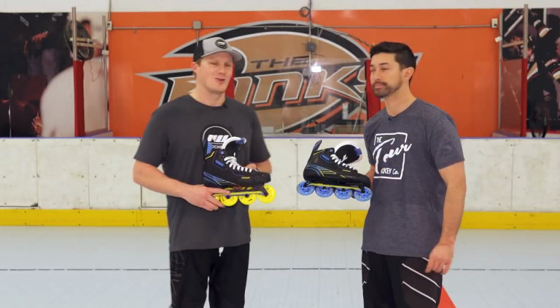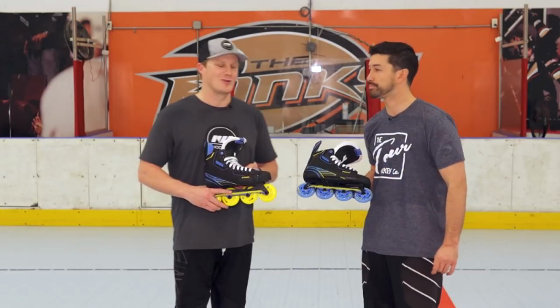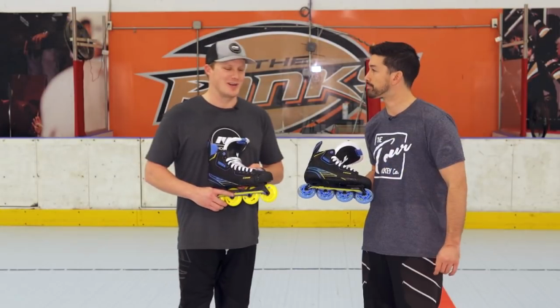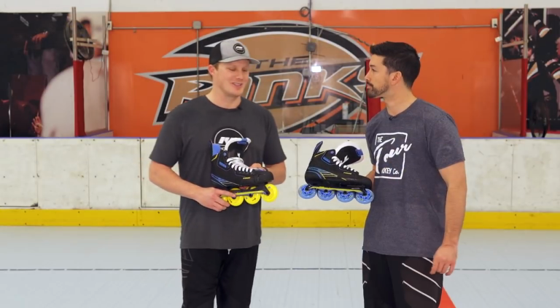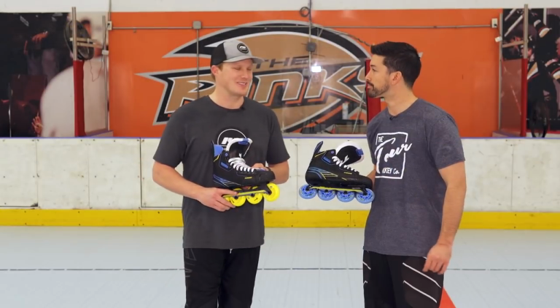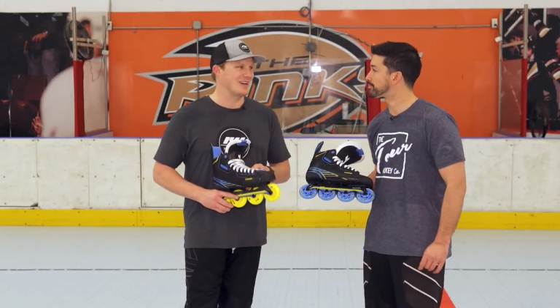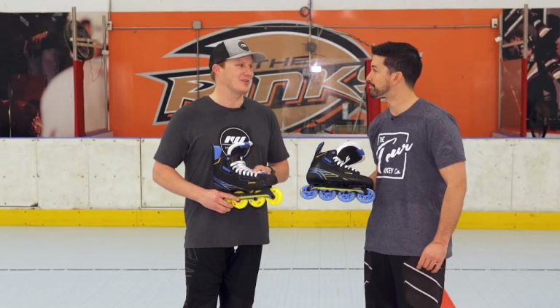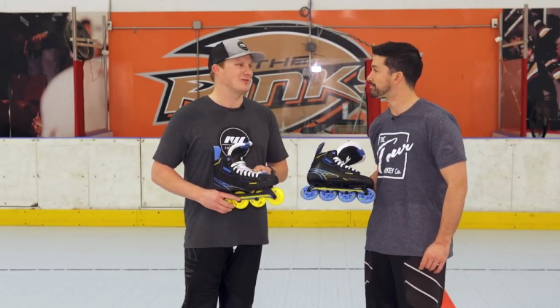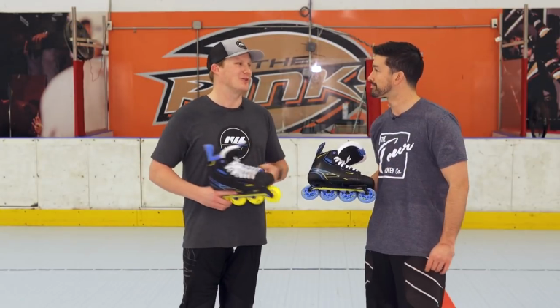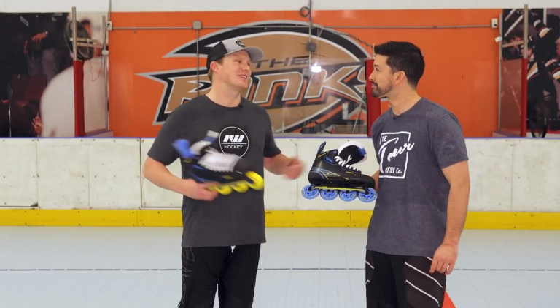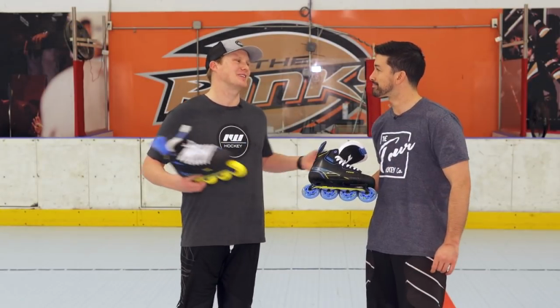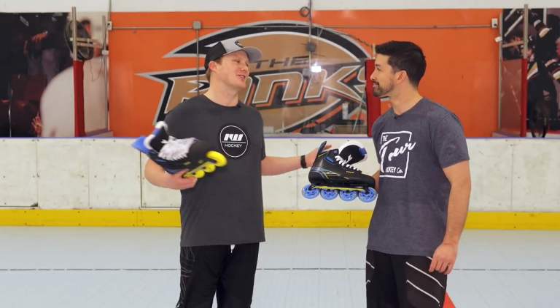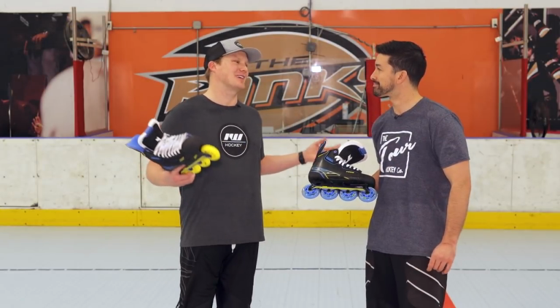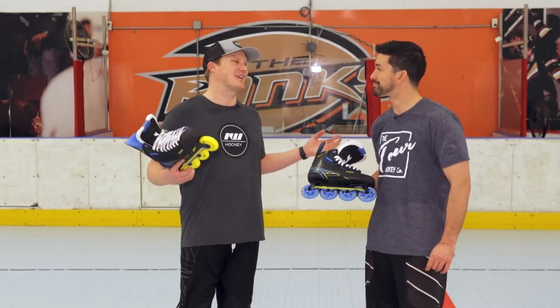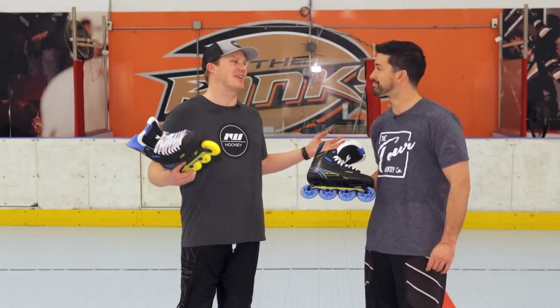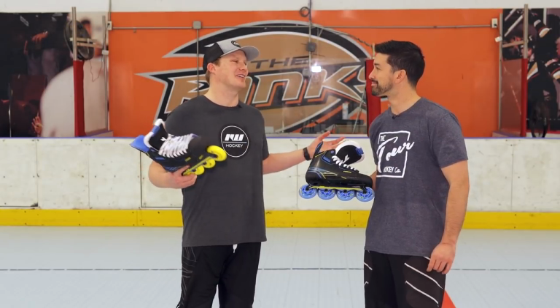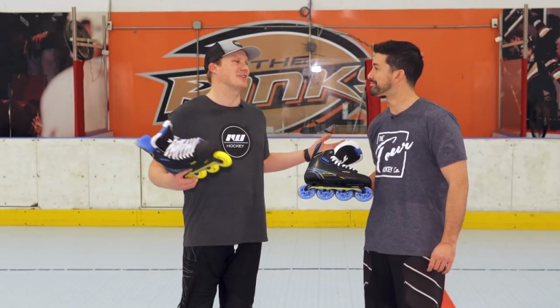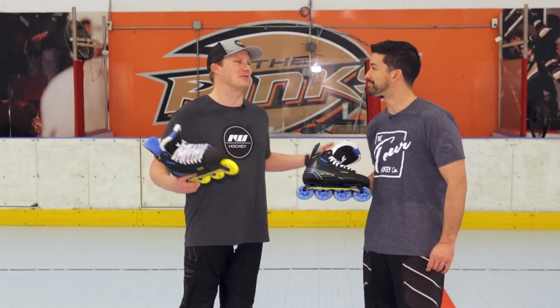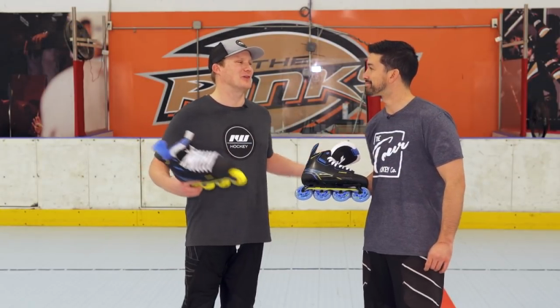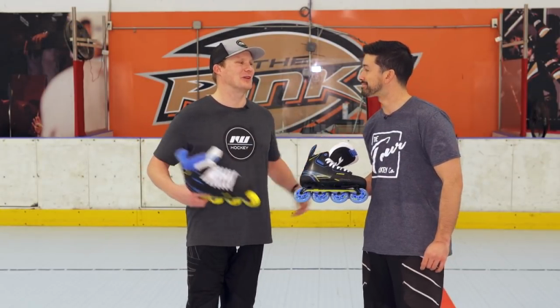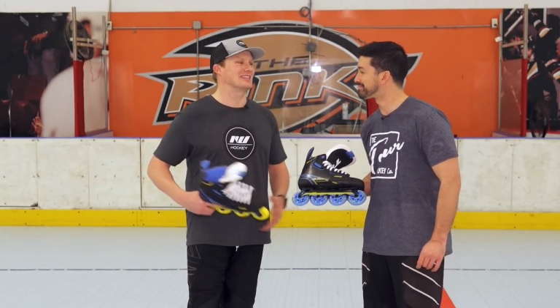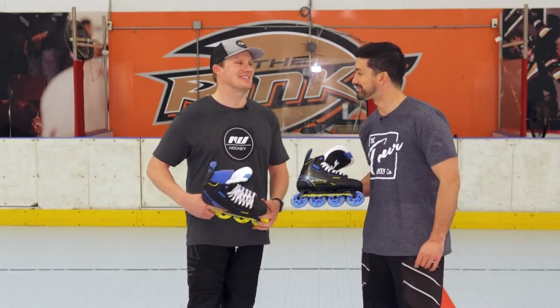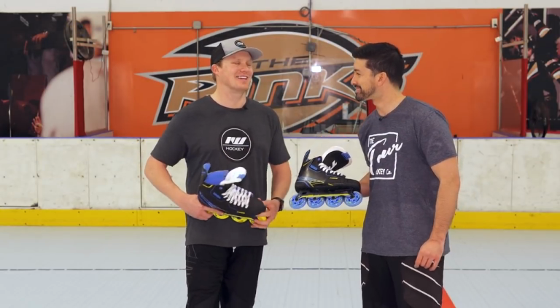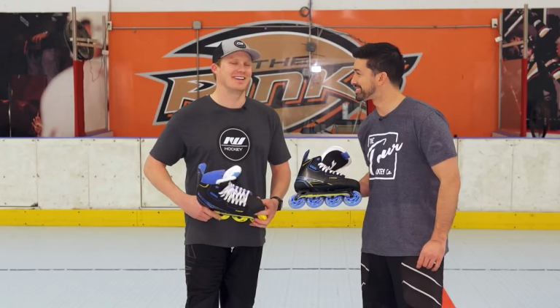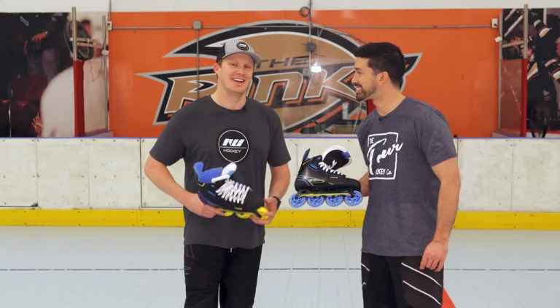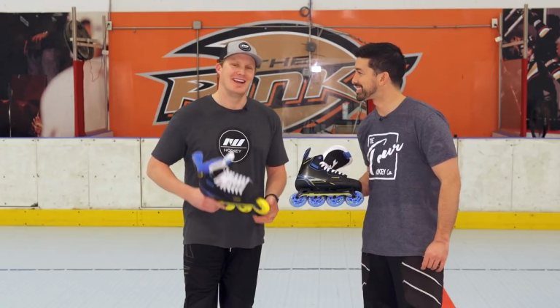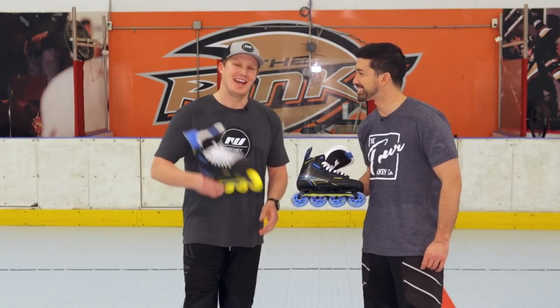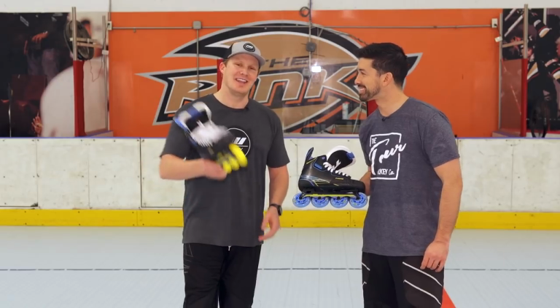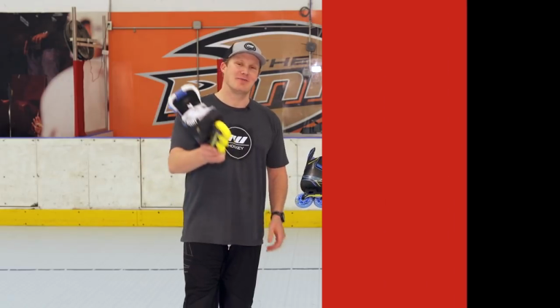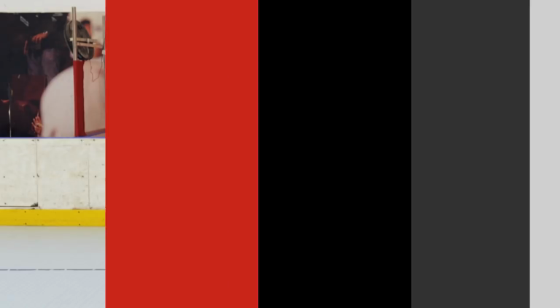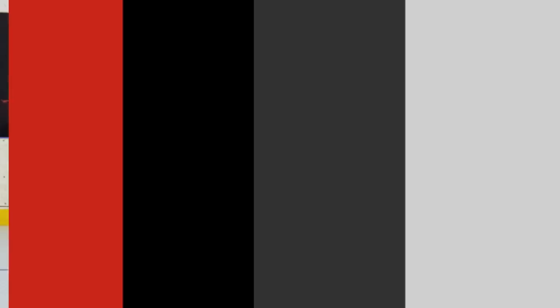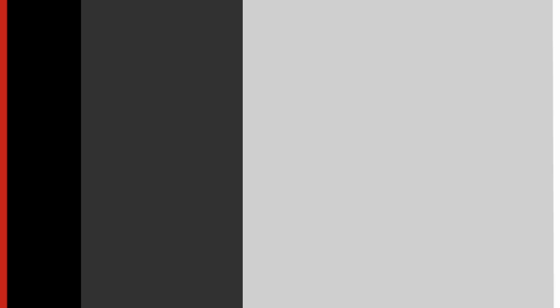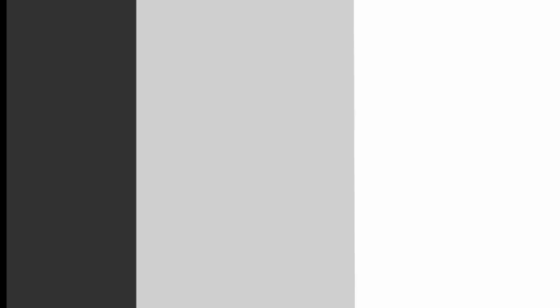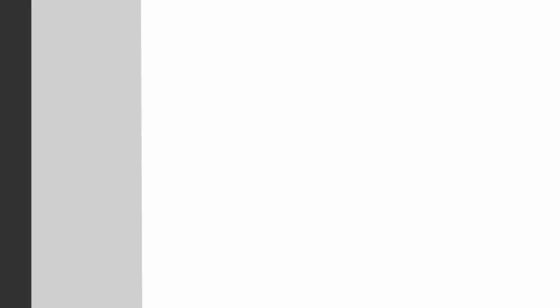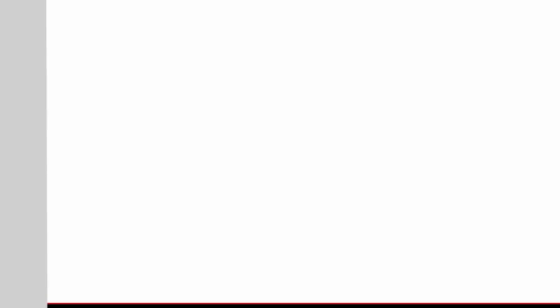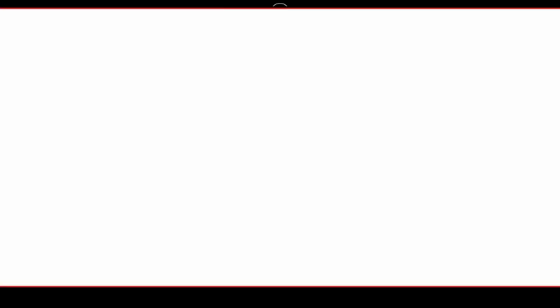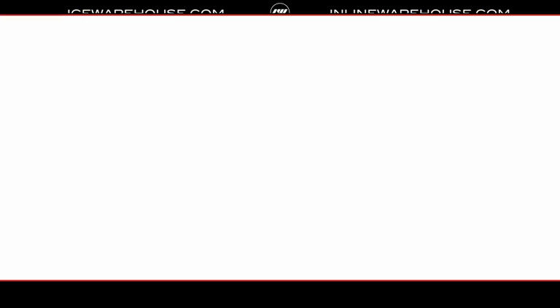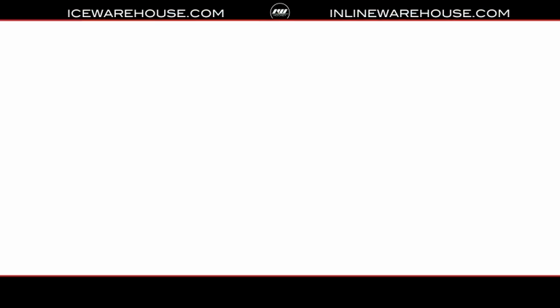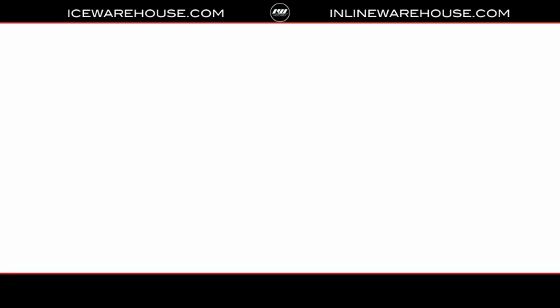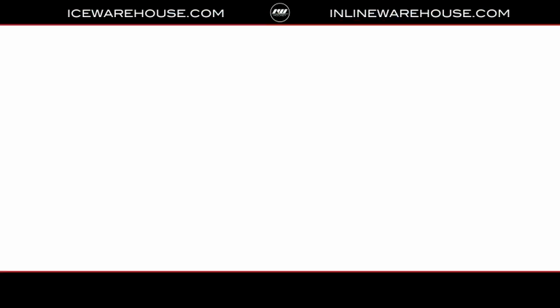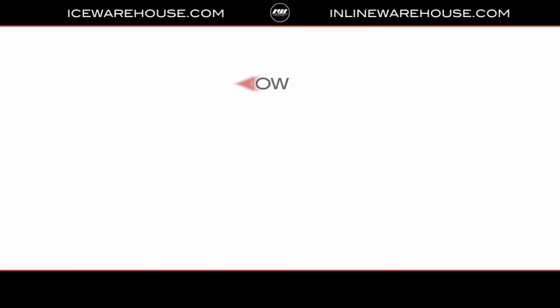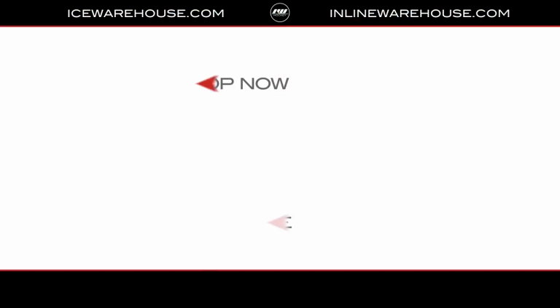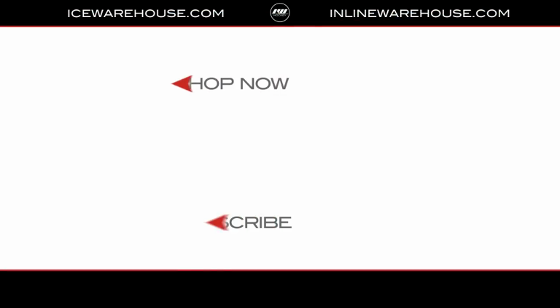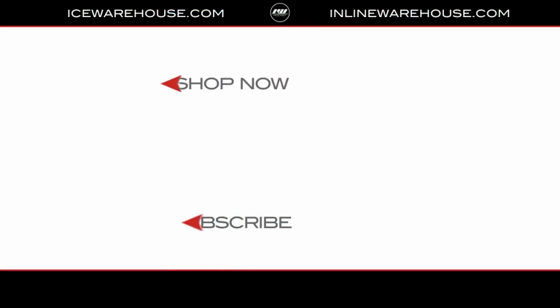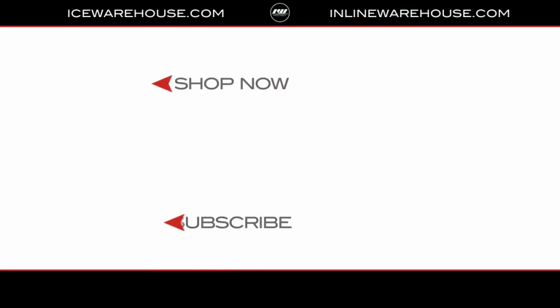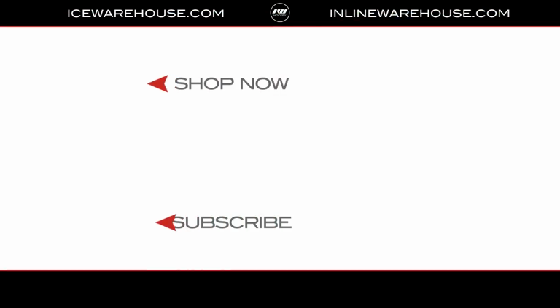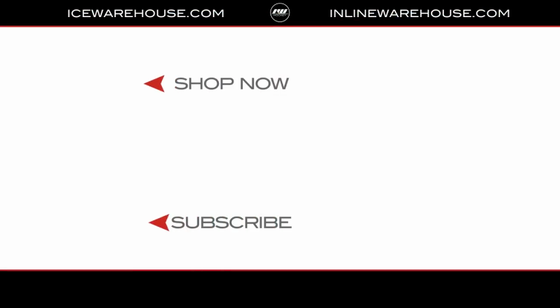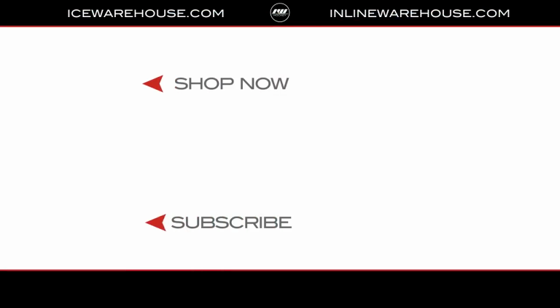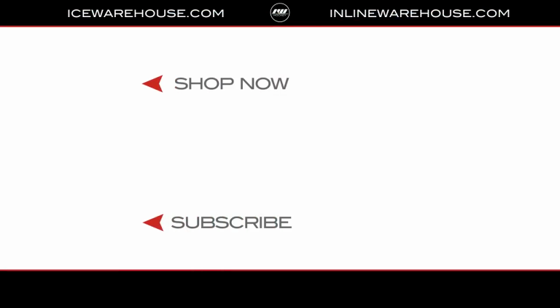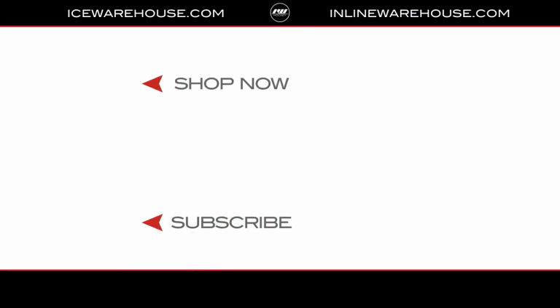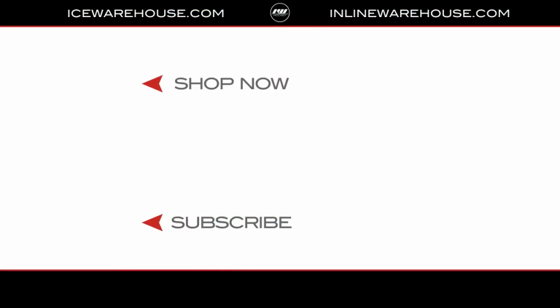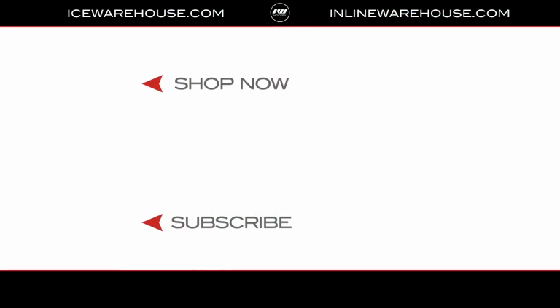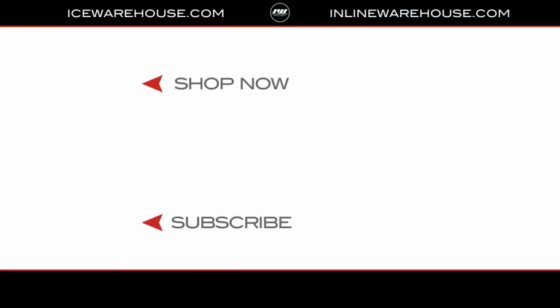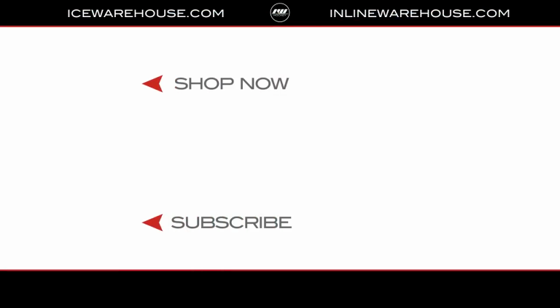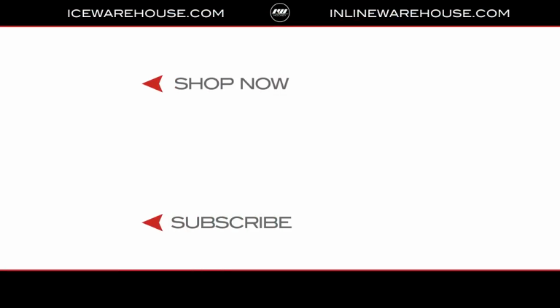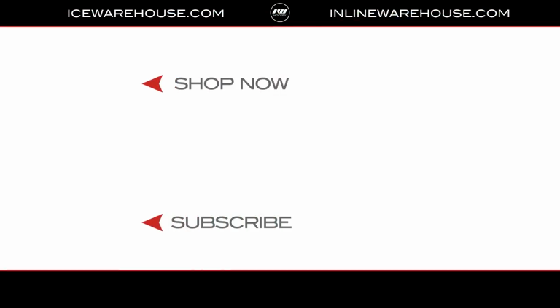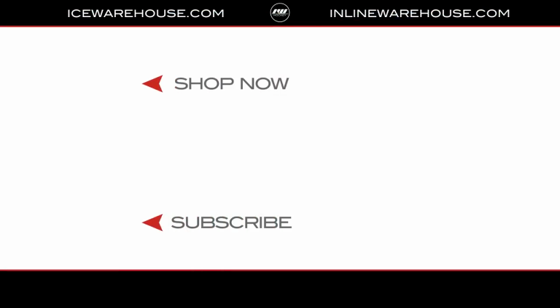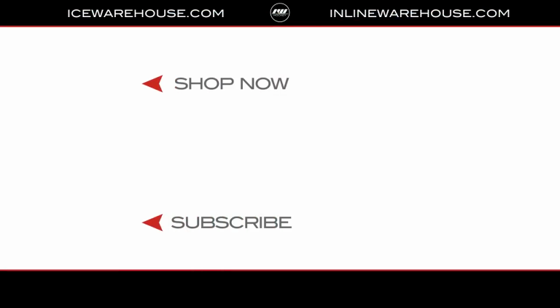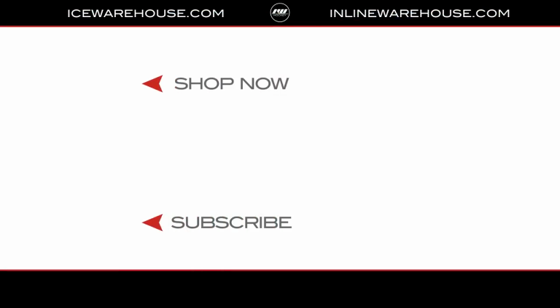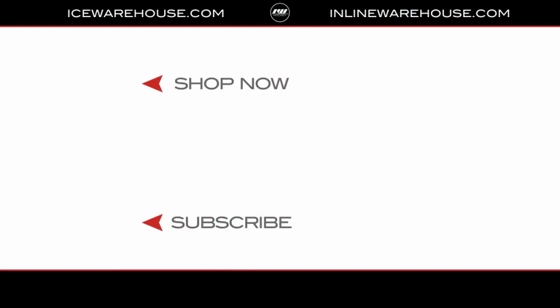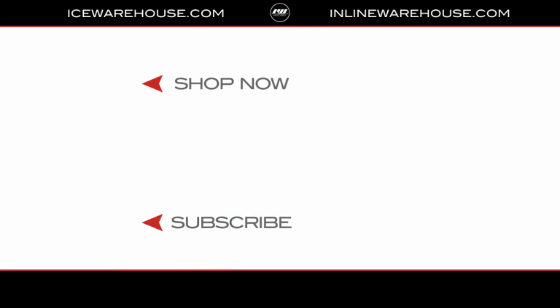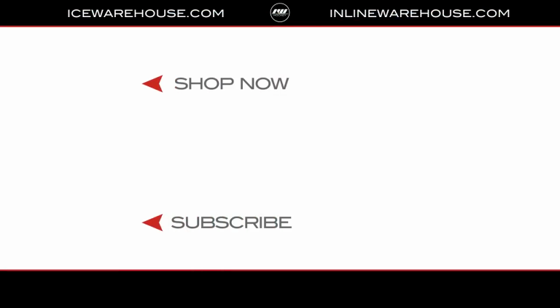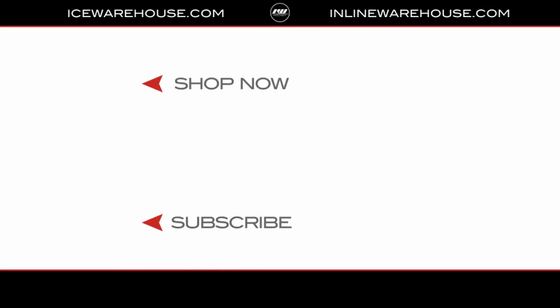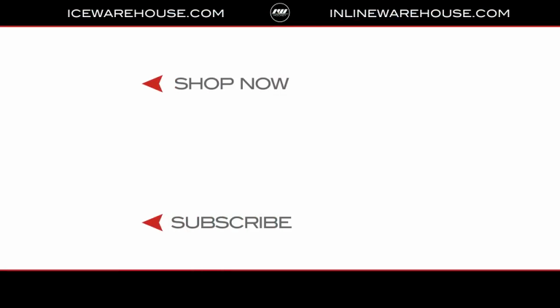Skylar, thanks for coming out here and filling us in. For you guys at home, if you want to check out more of these Tour skates, make sure to go to inlinewarehouse.com.